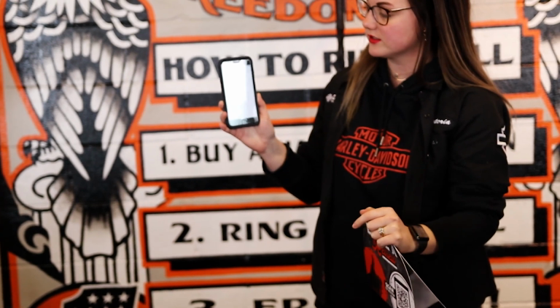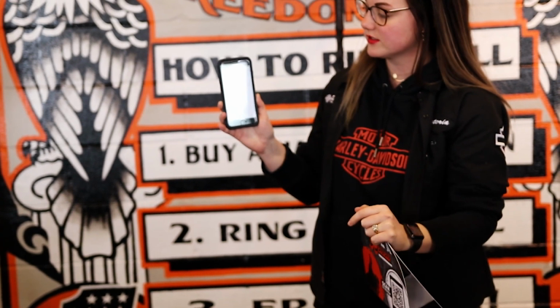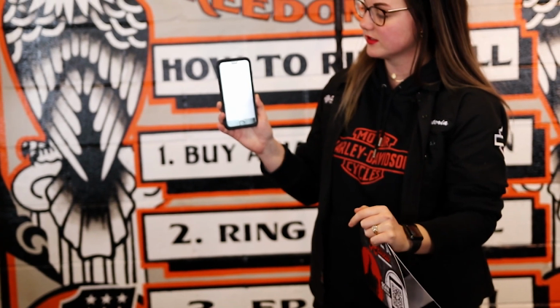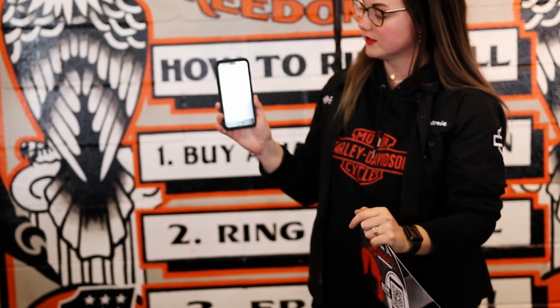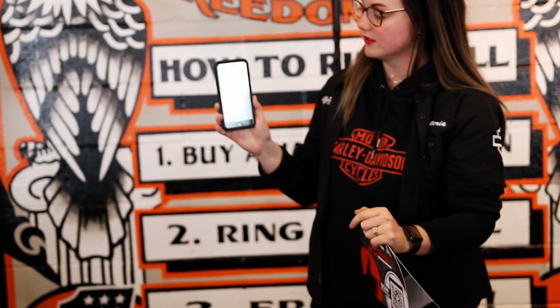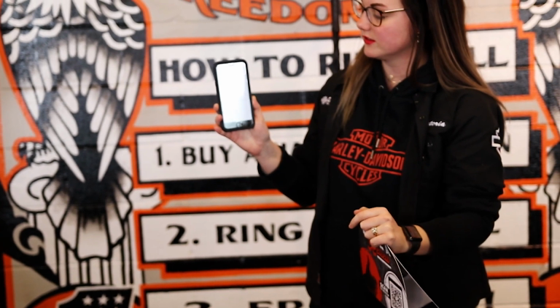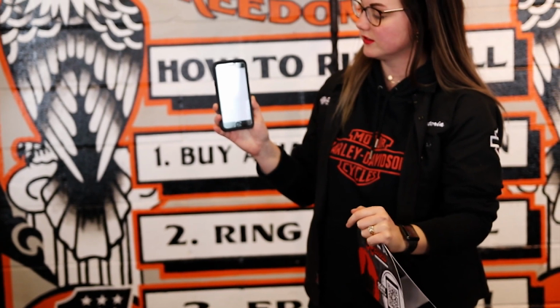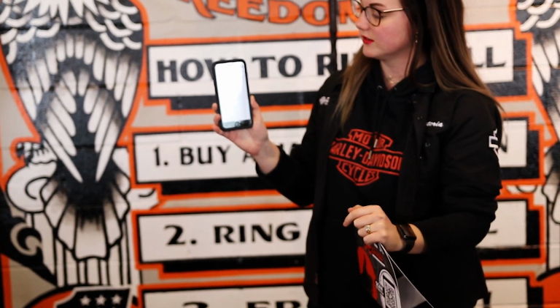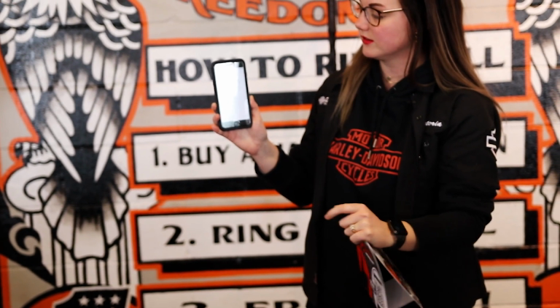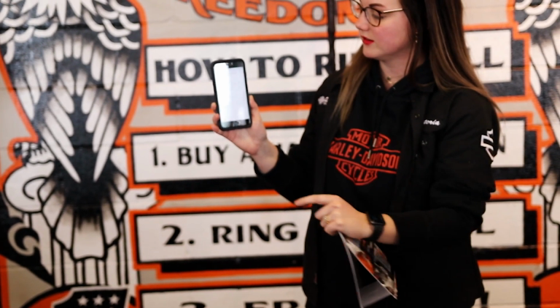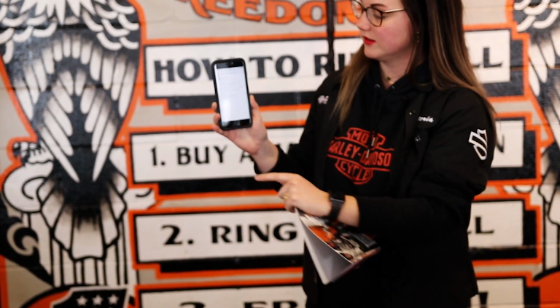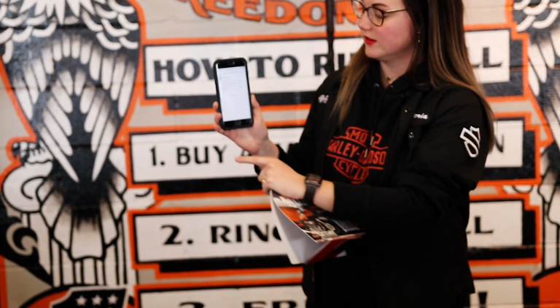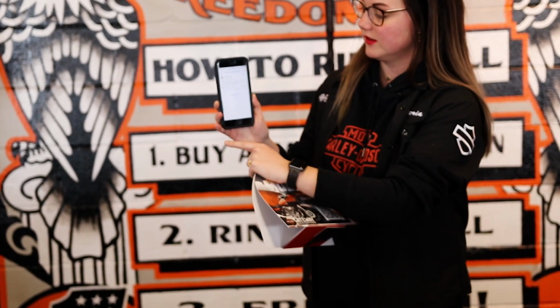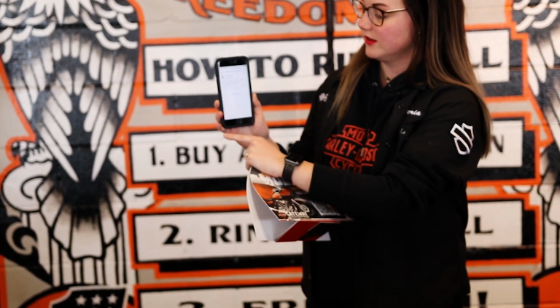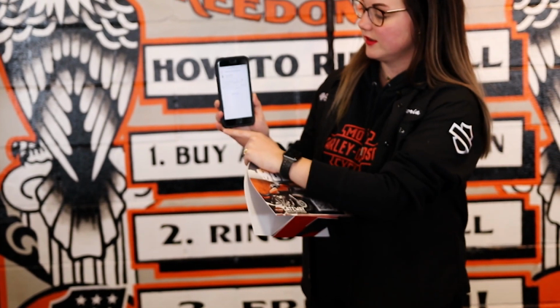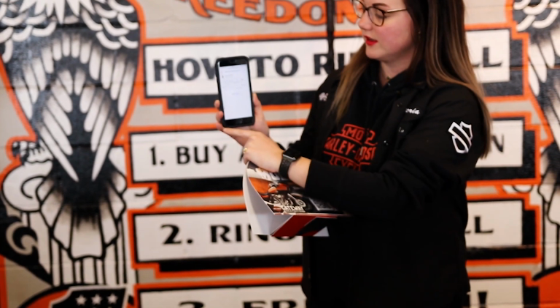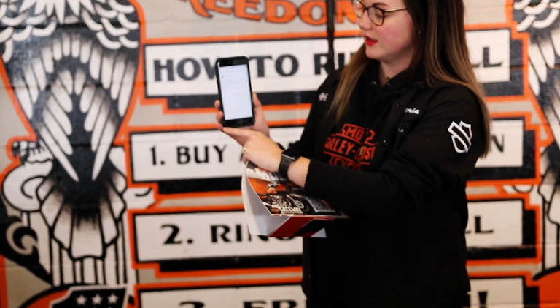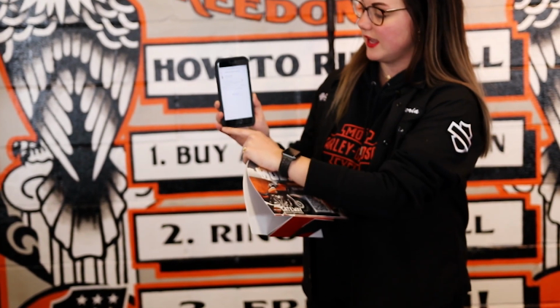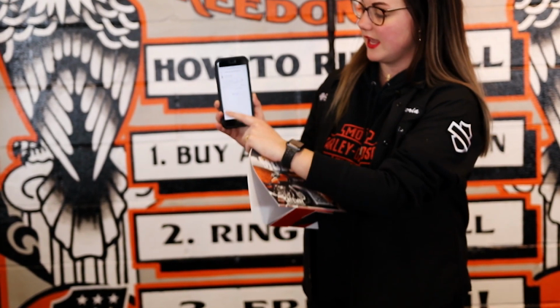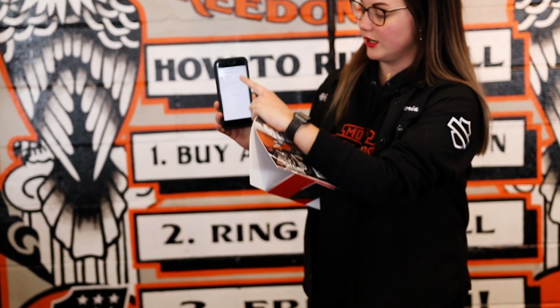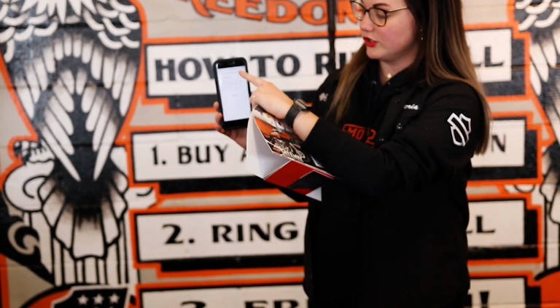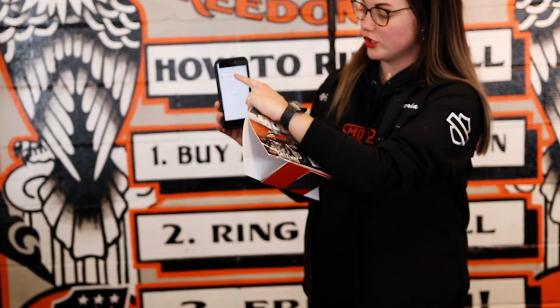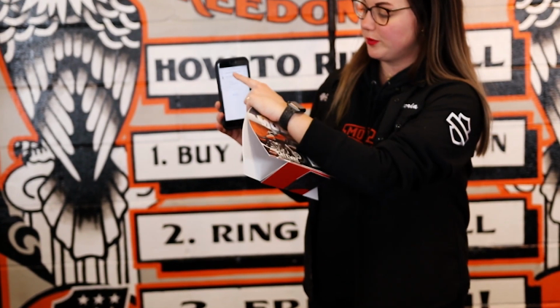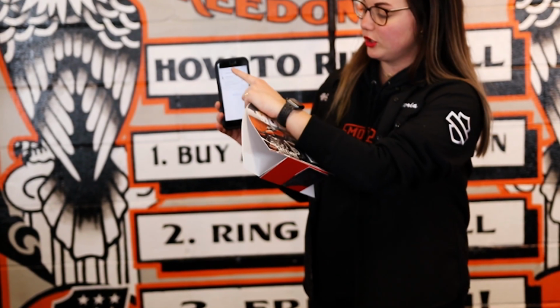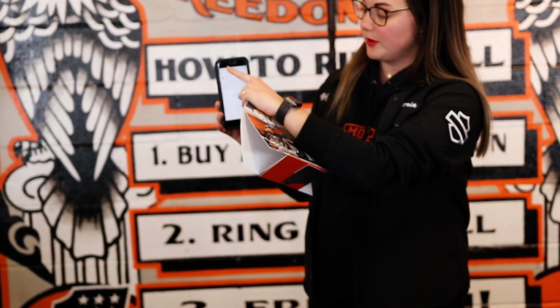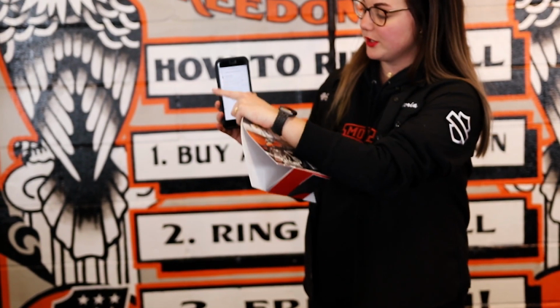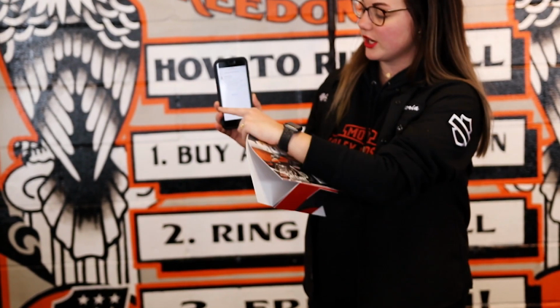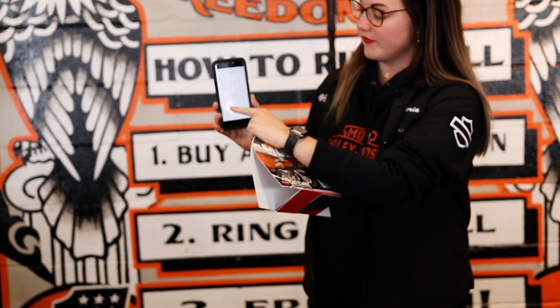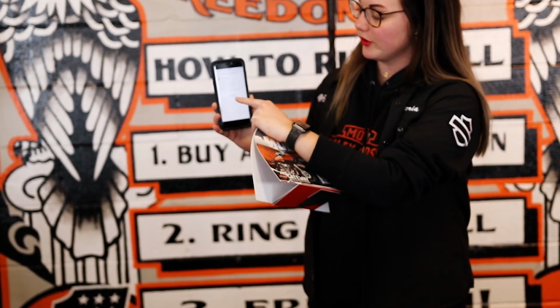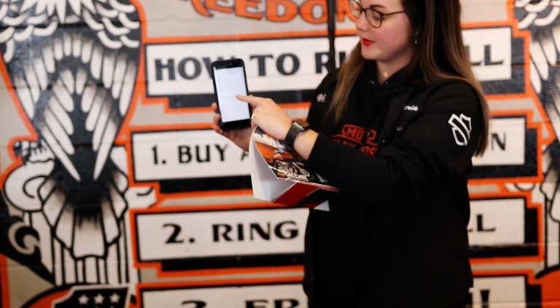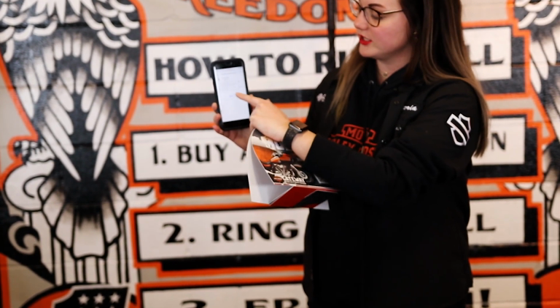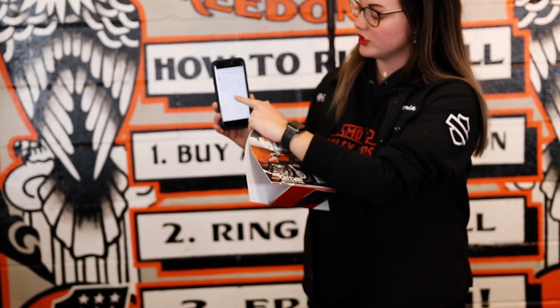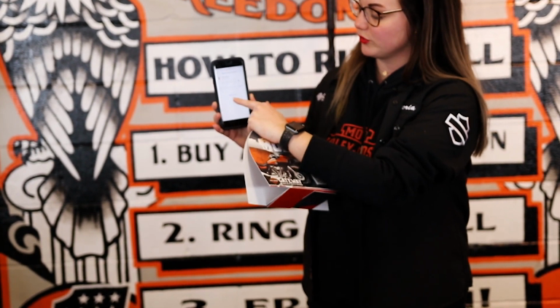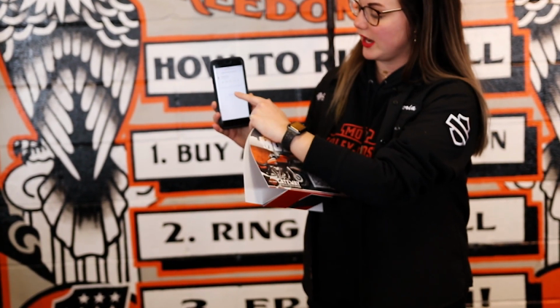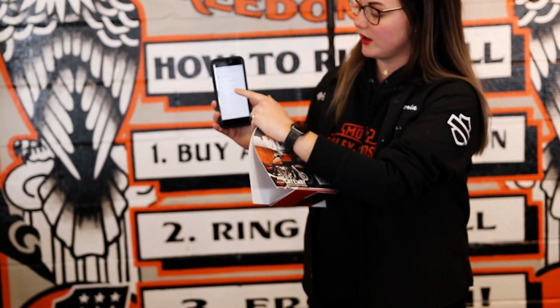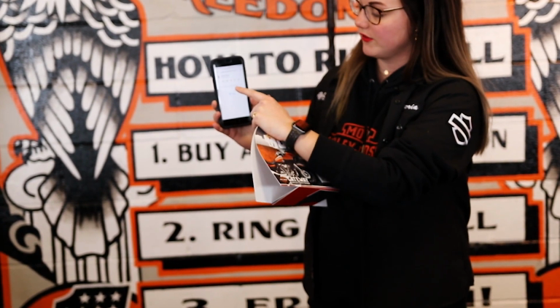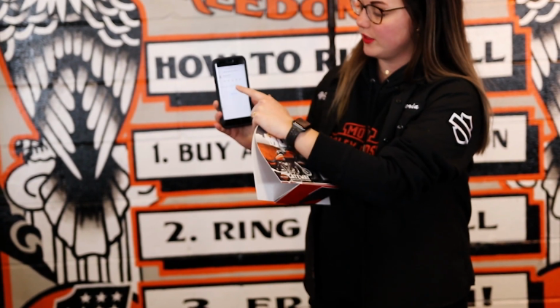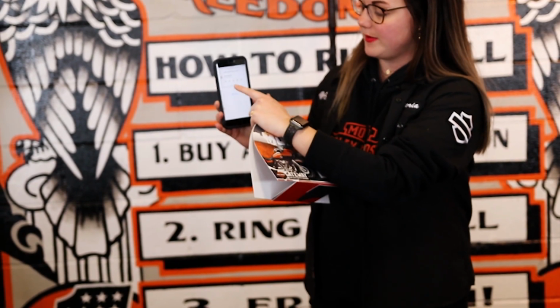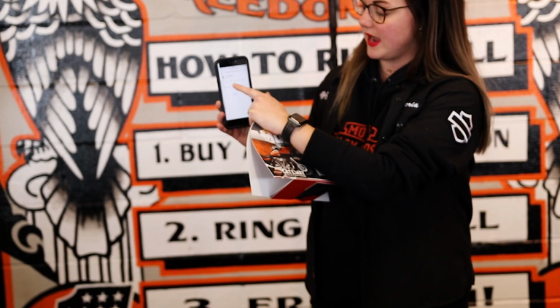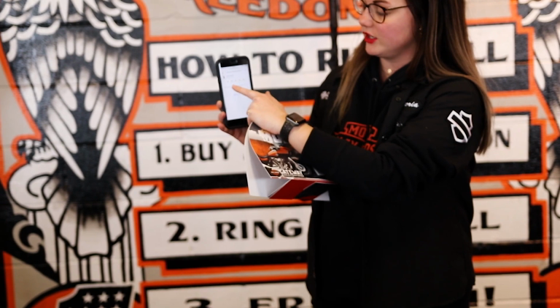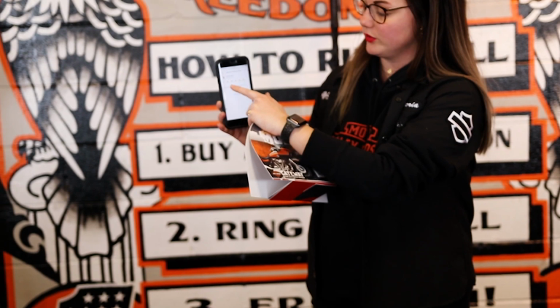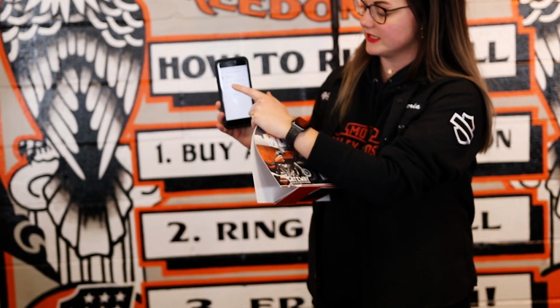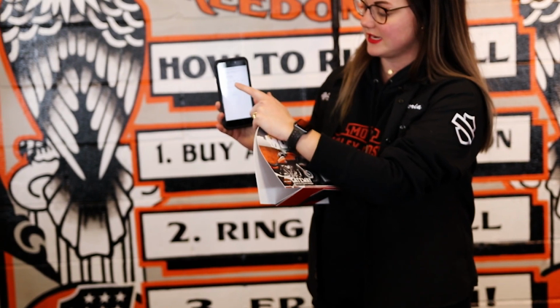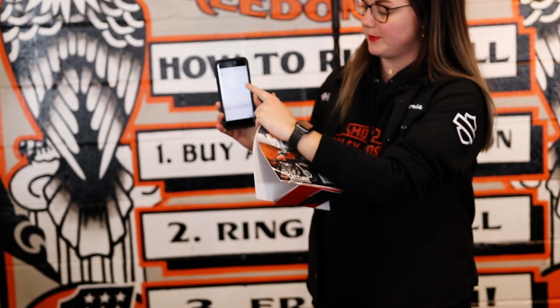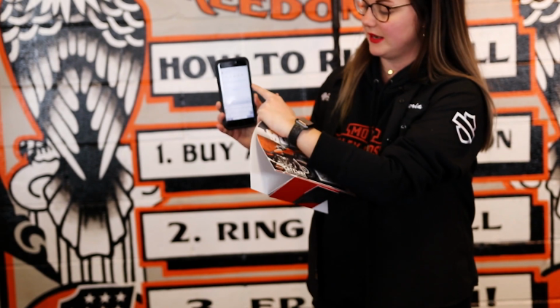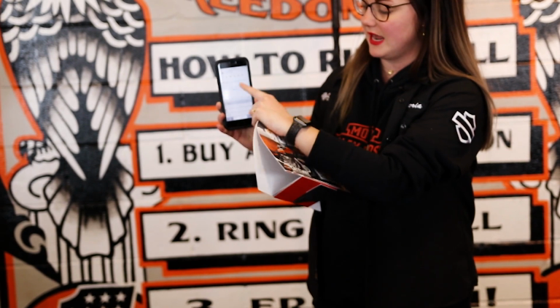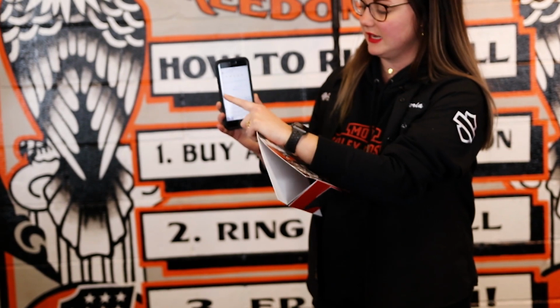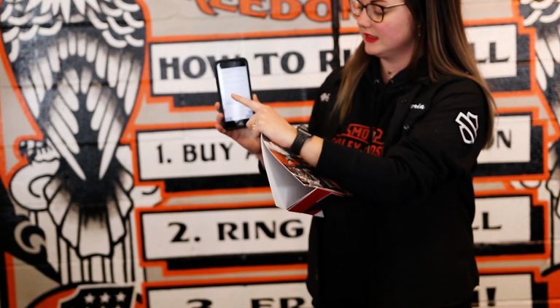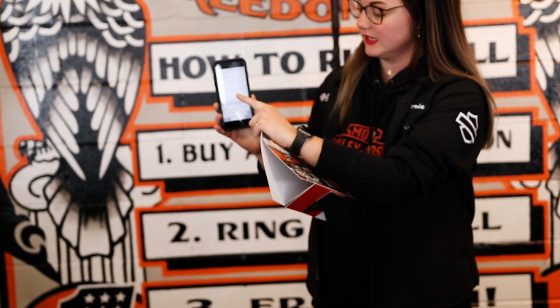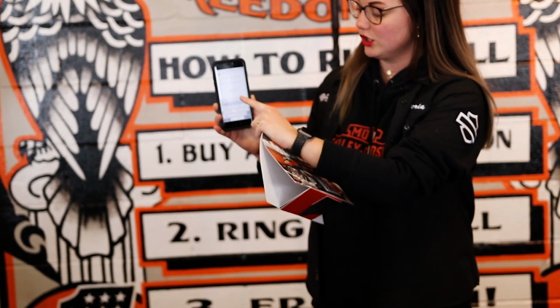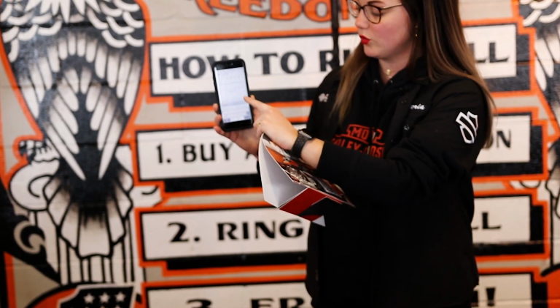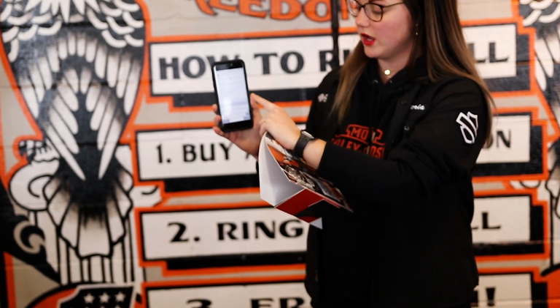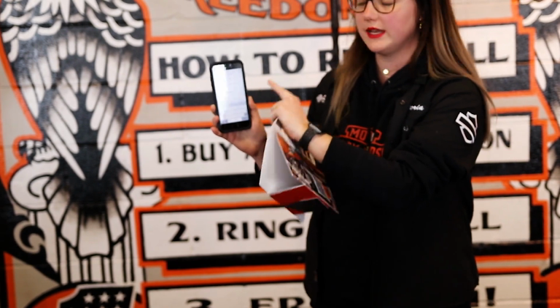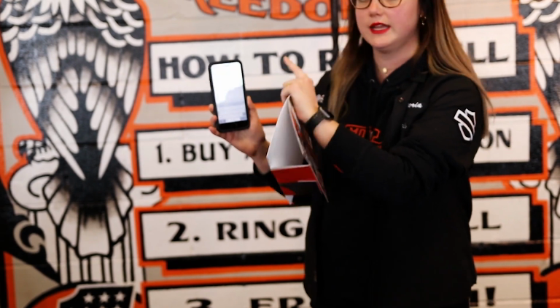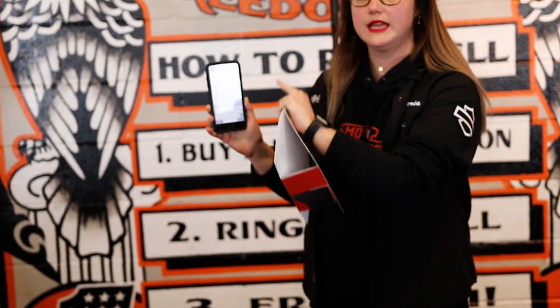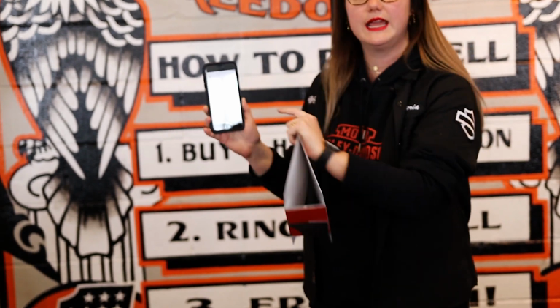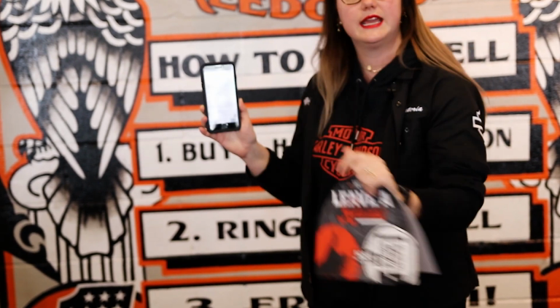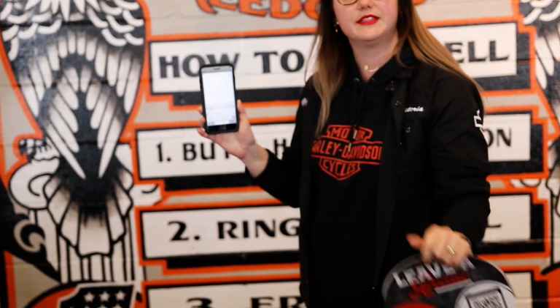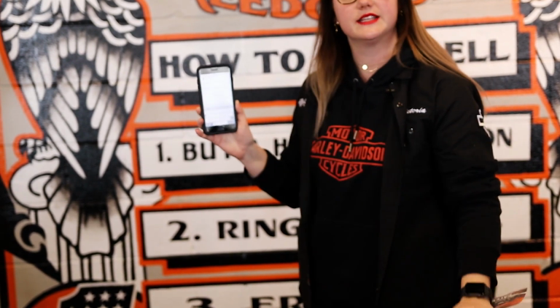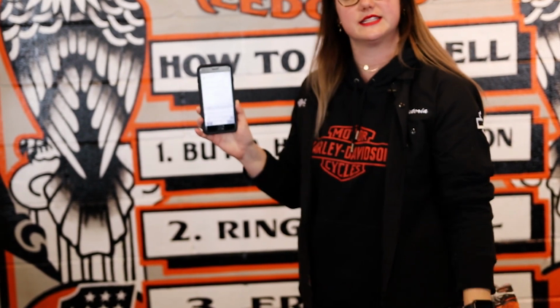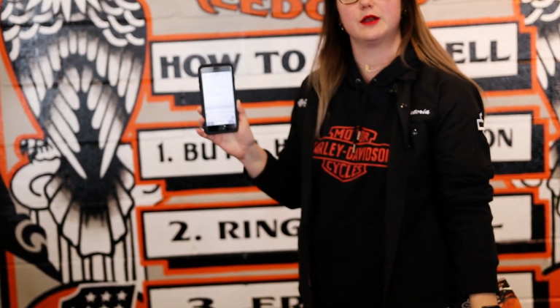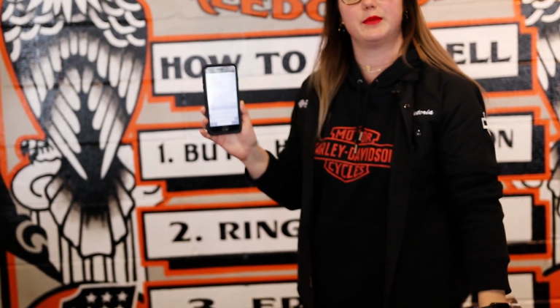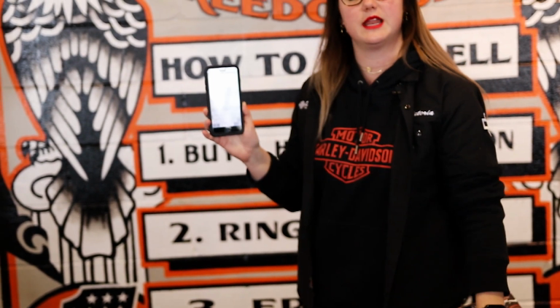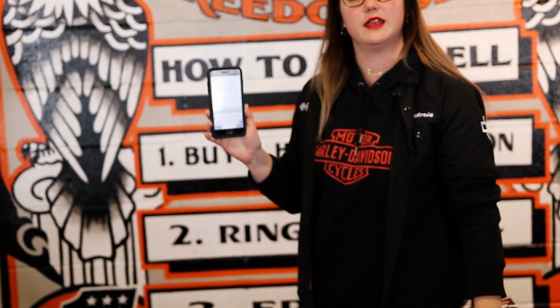It should pull up your information right off the bat. You can type in anything you want and hit the done button.